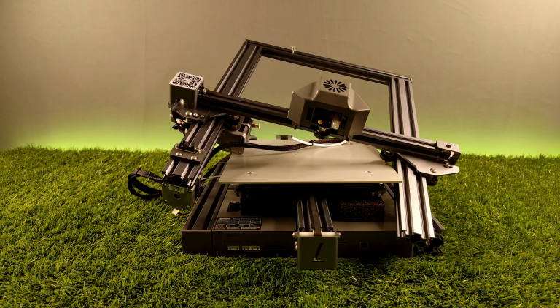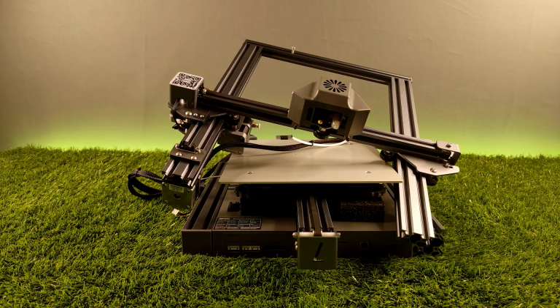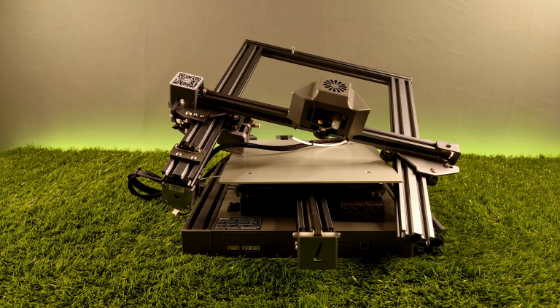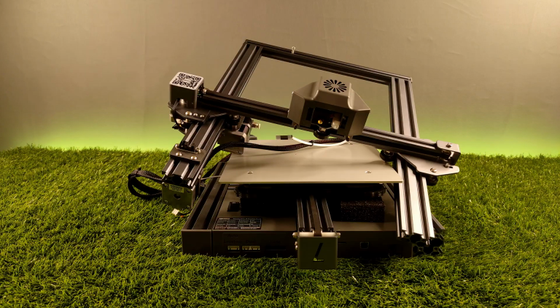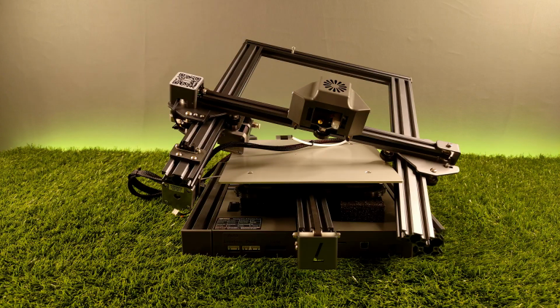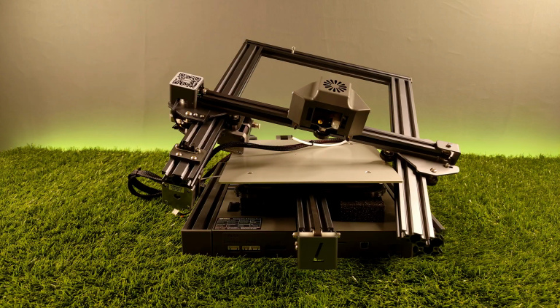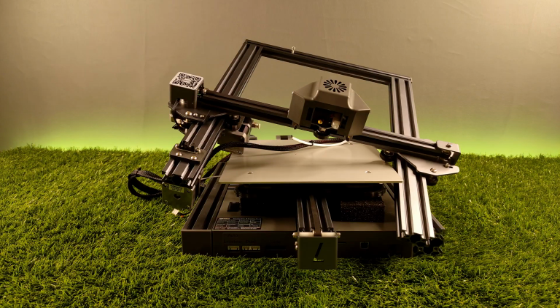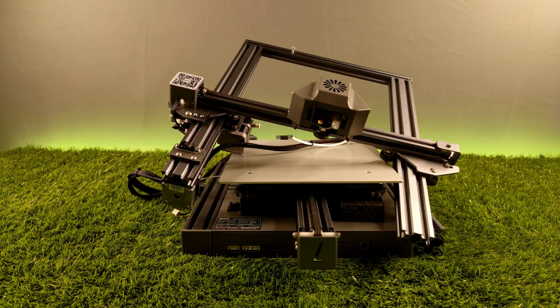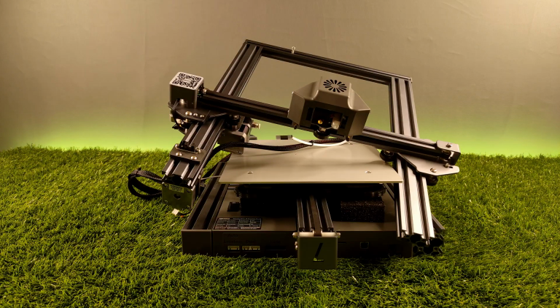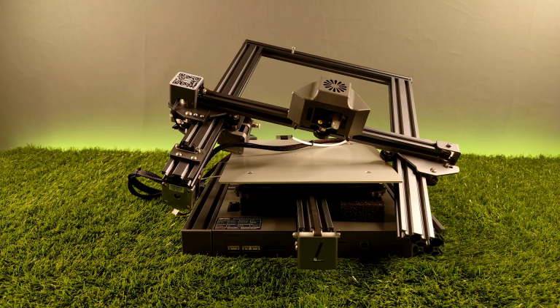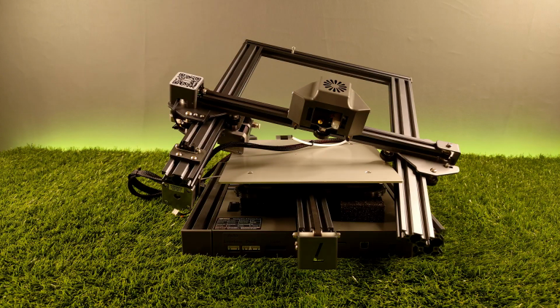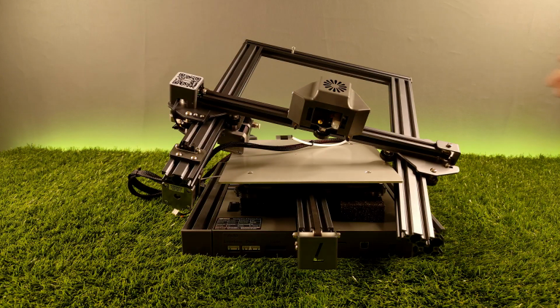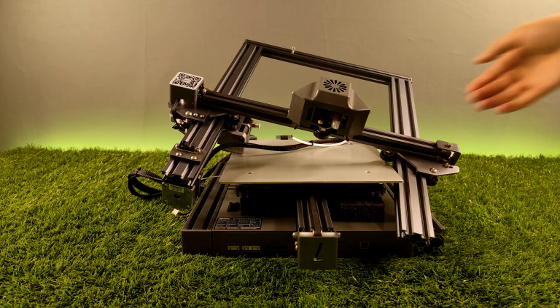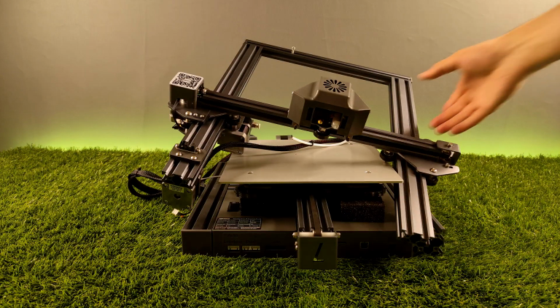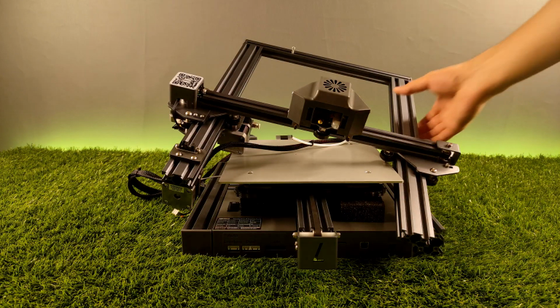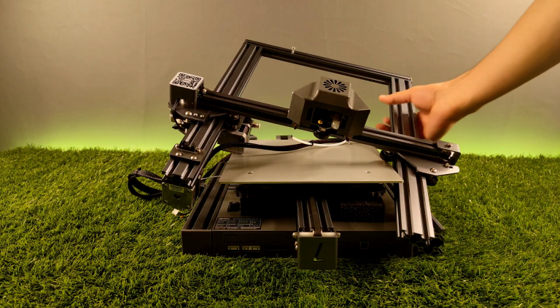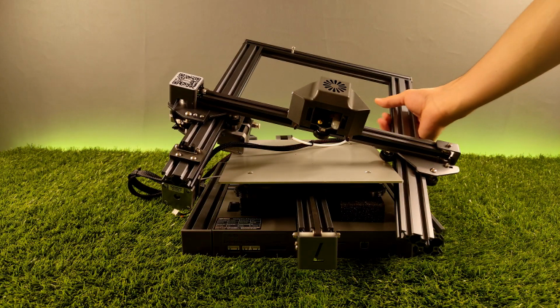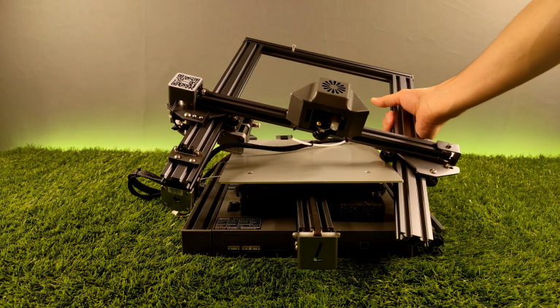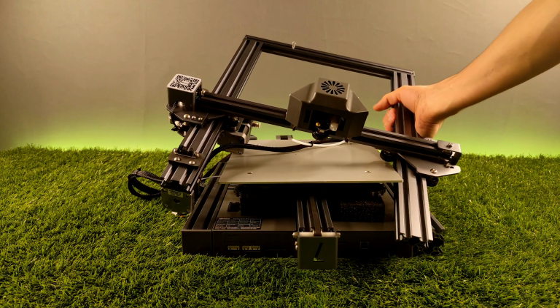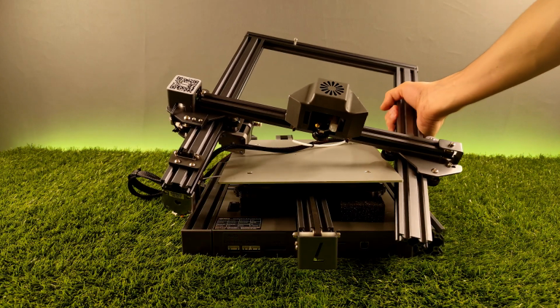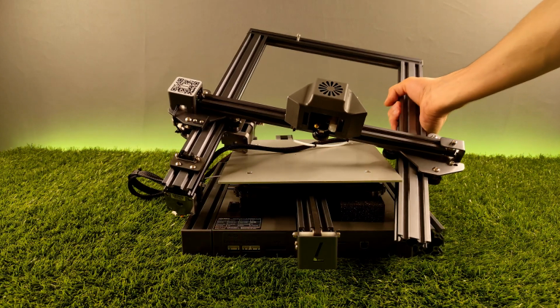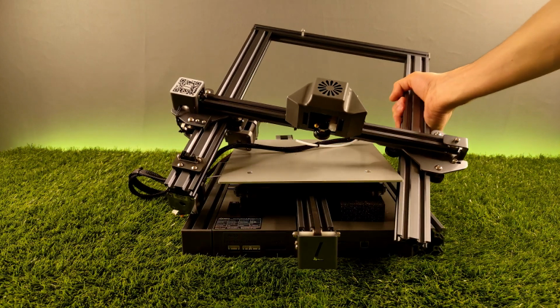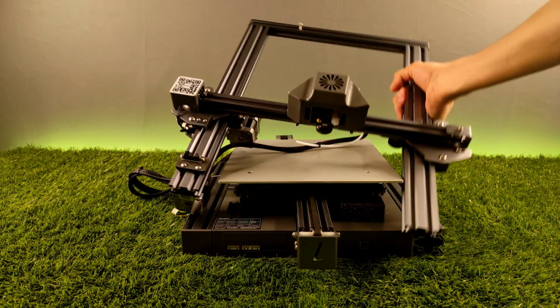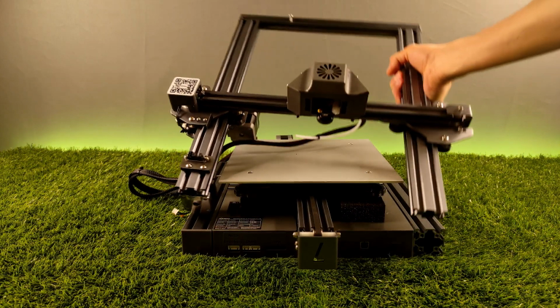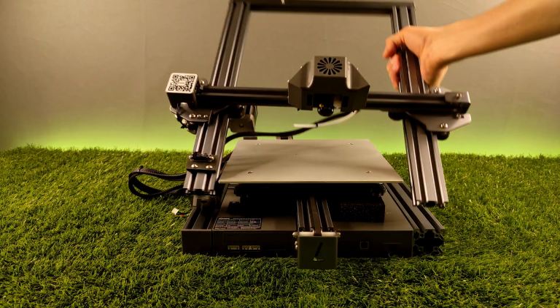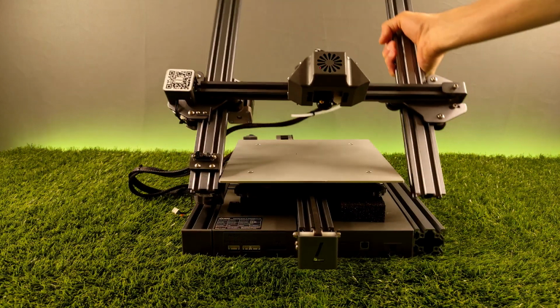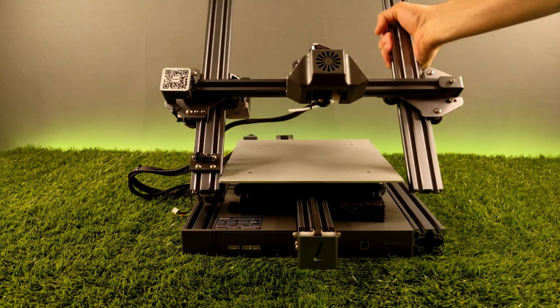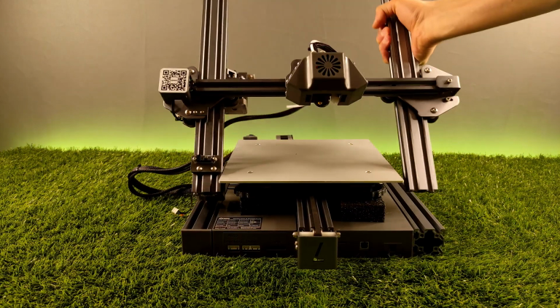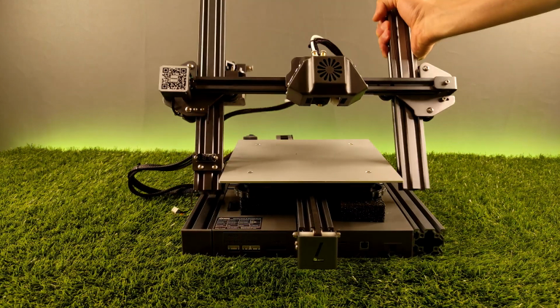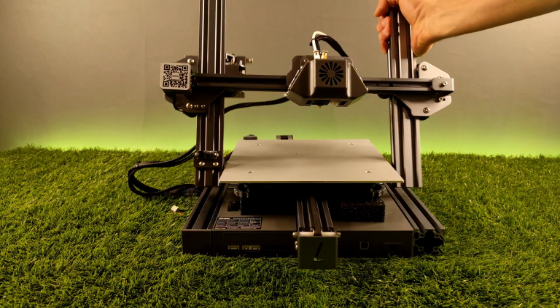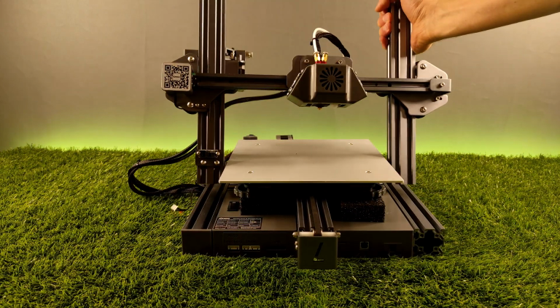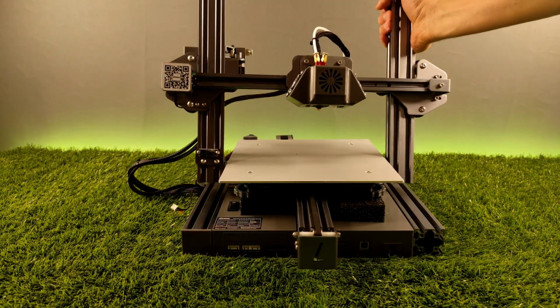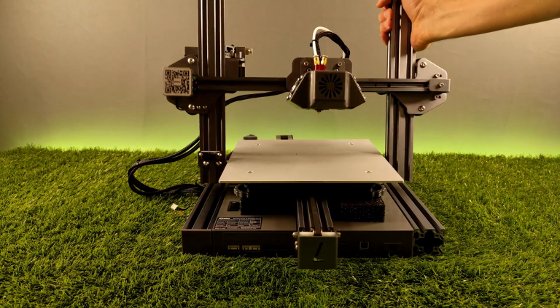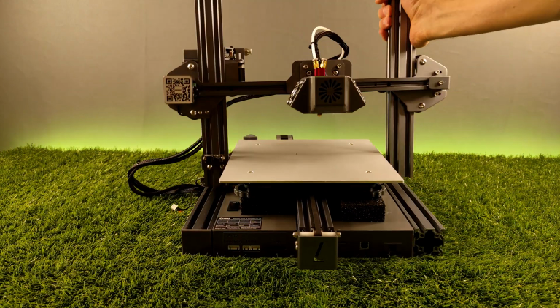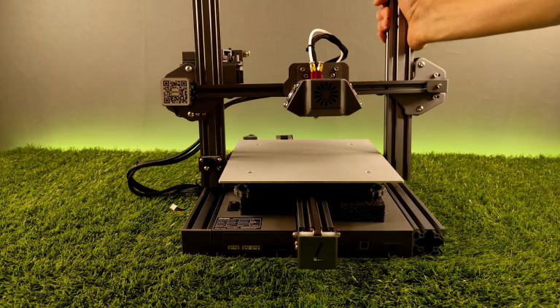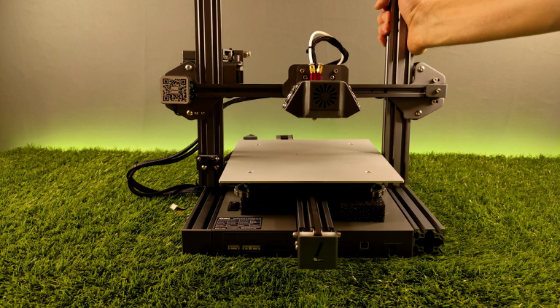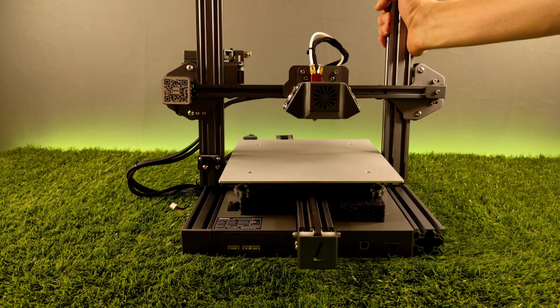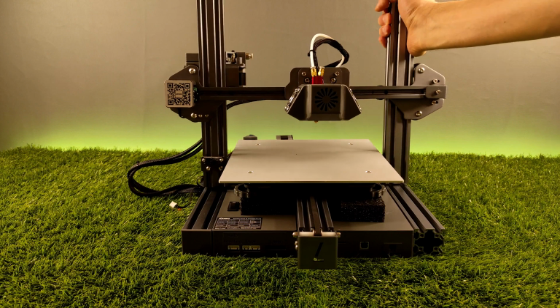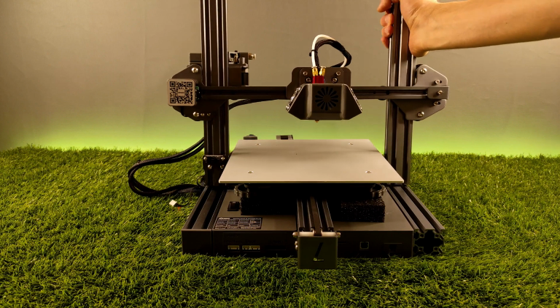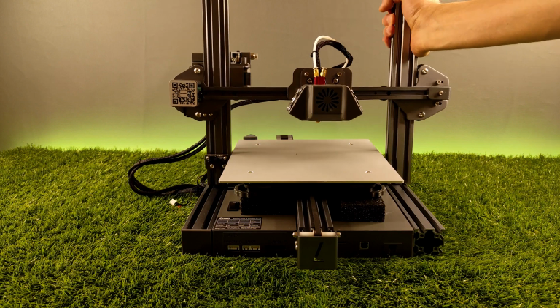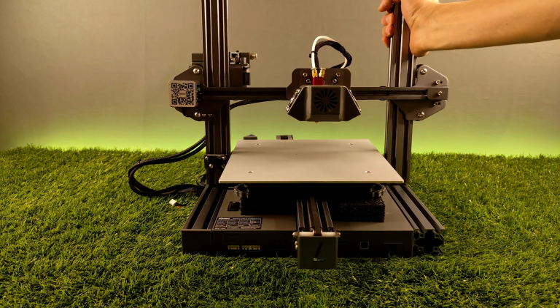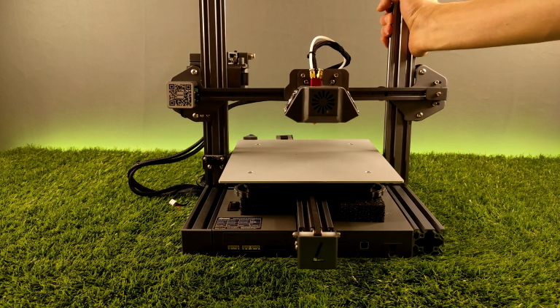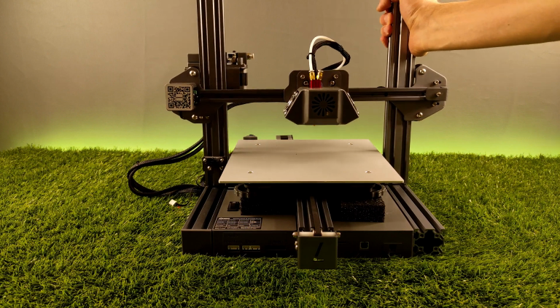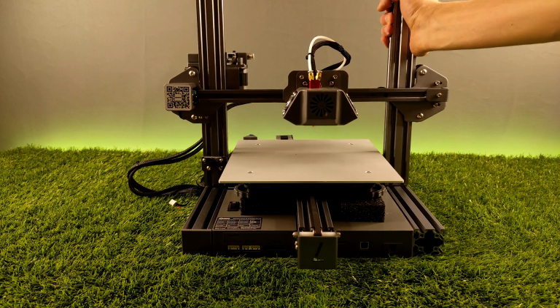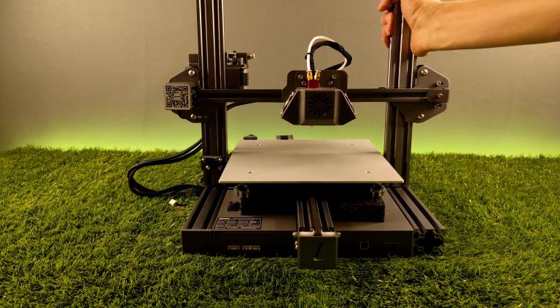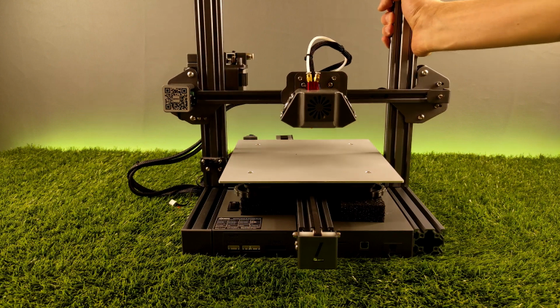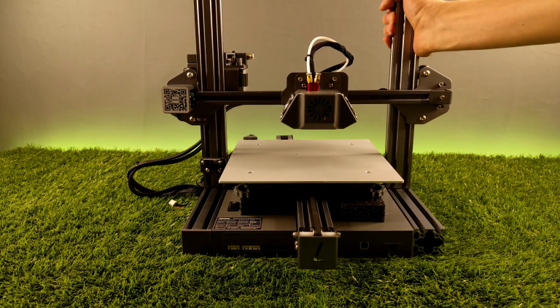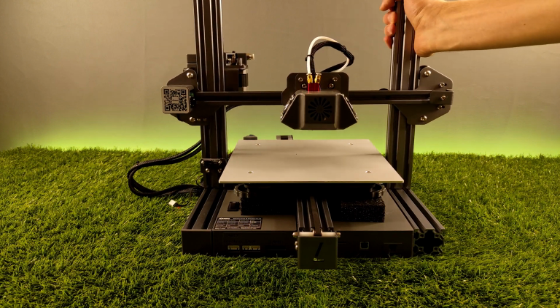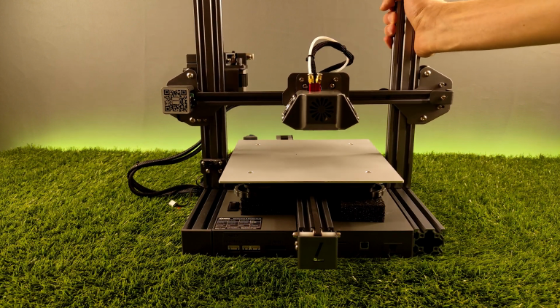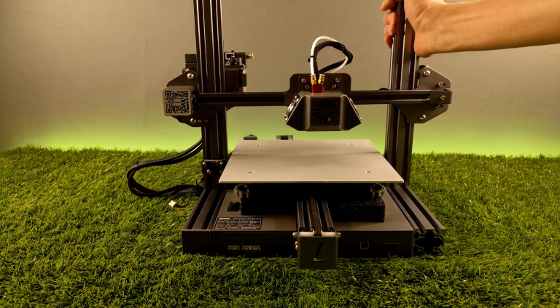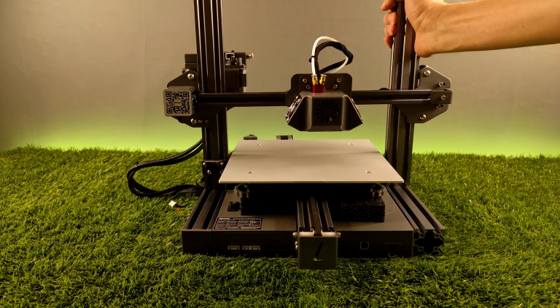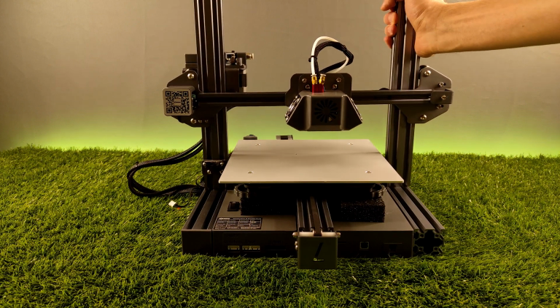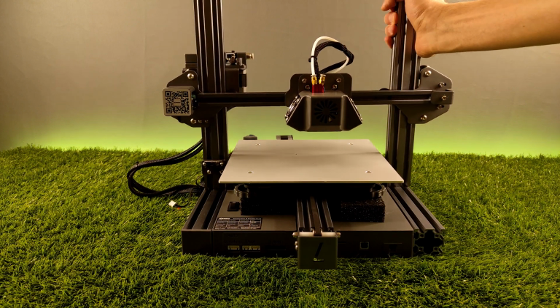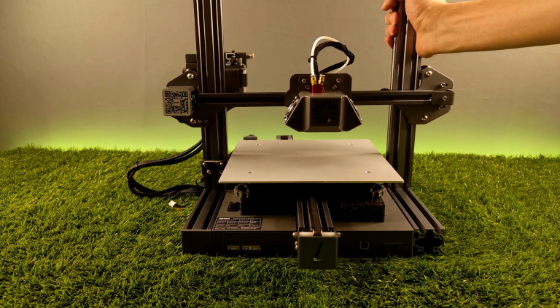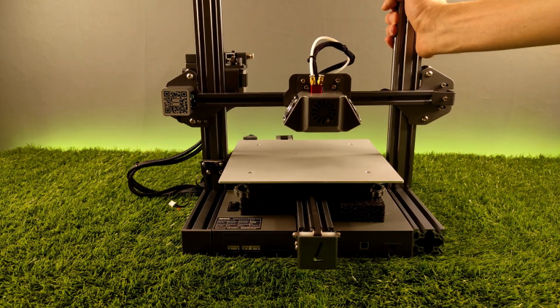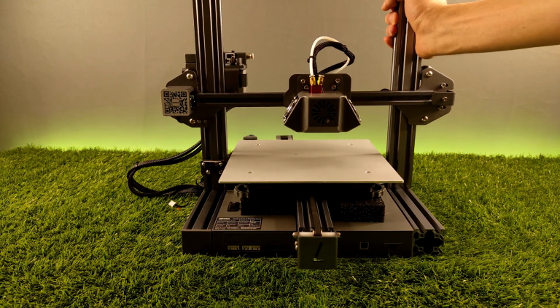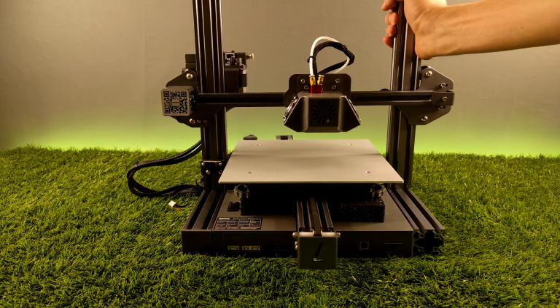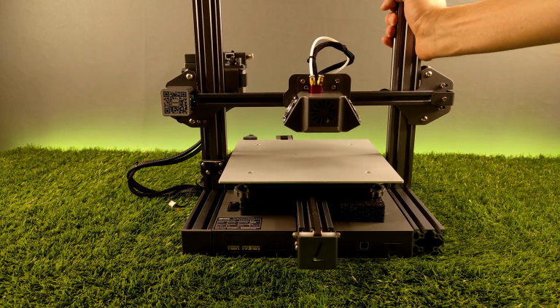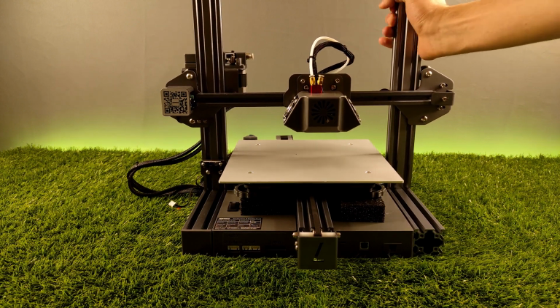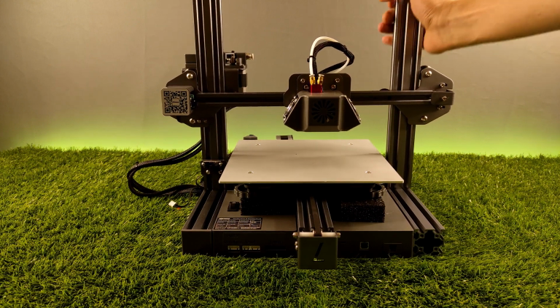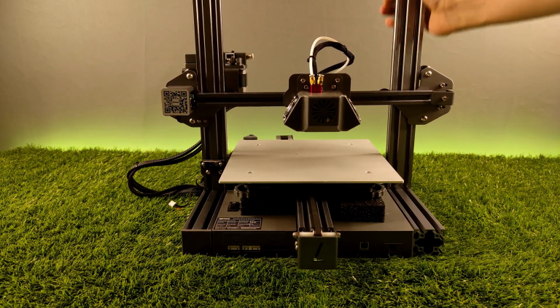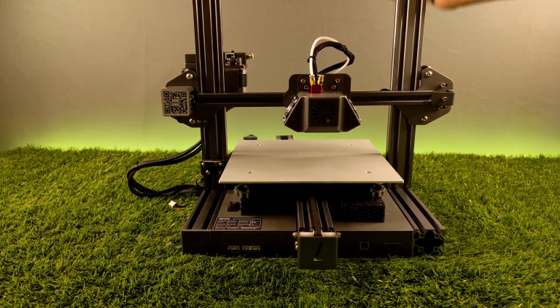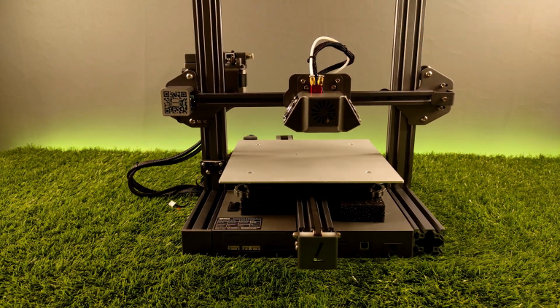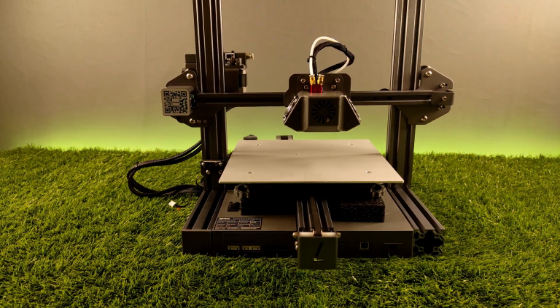This is the printer. We have to set it up — it's not a very hard task. You just need to follow the instructions book.